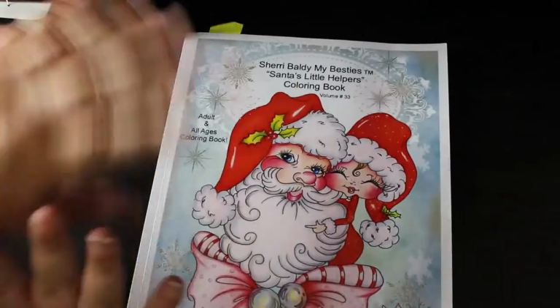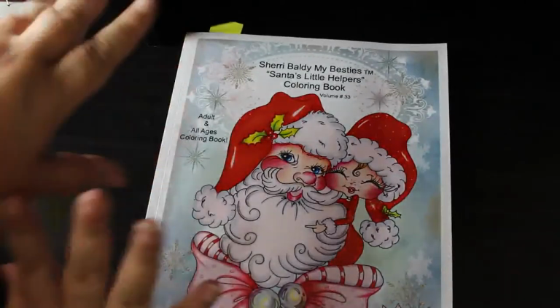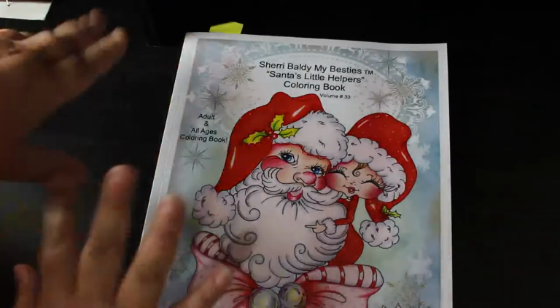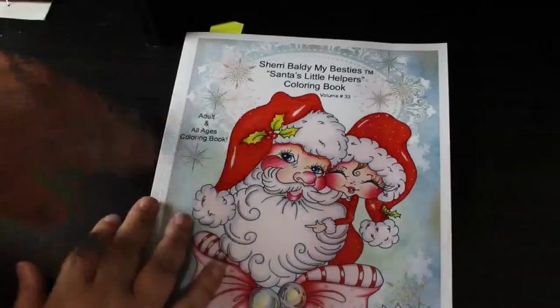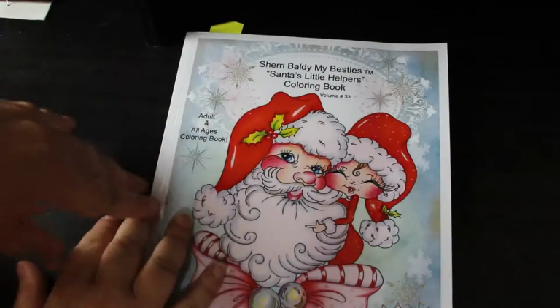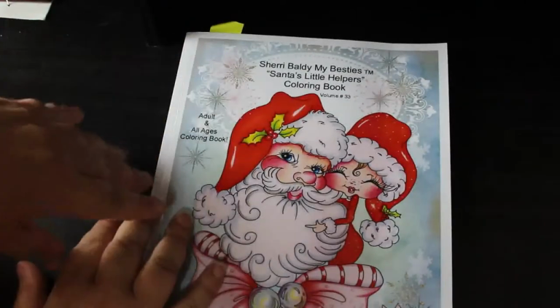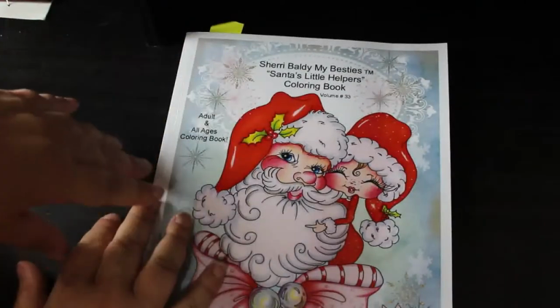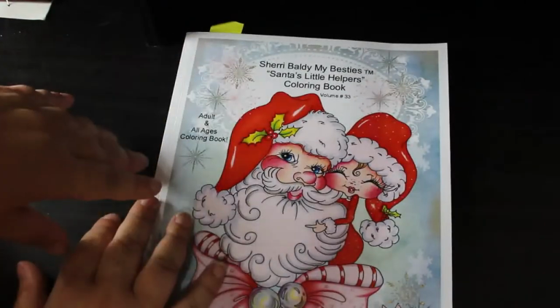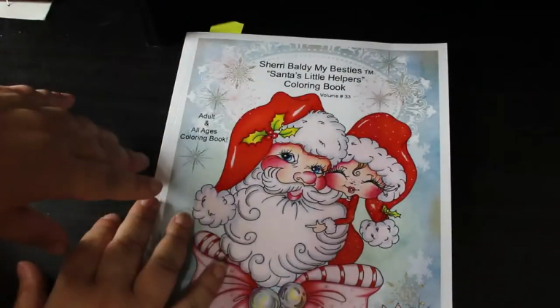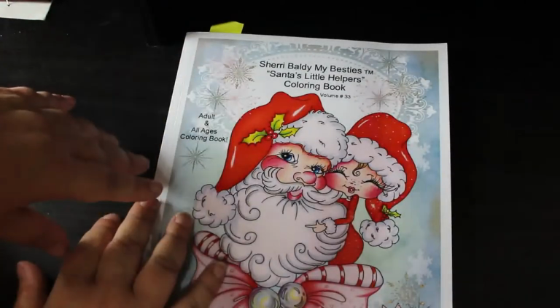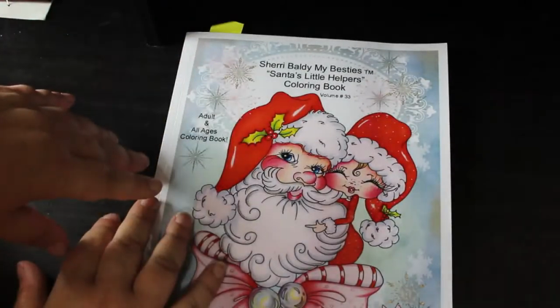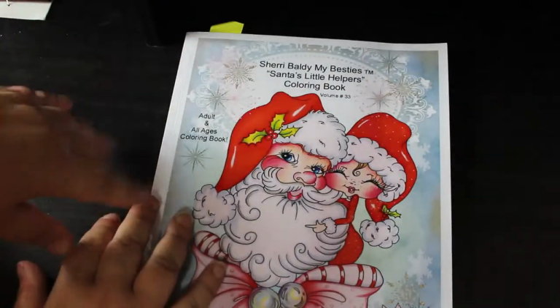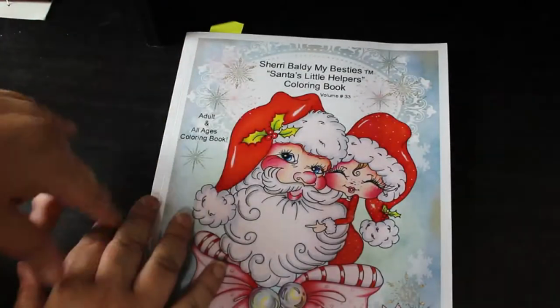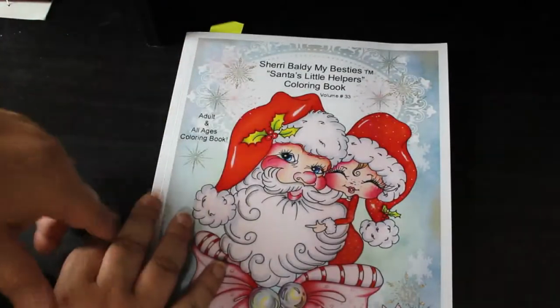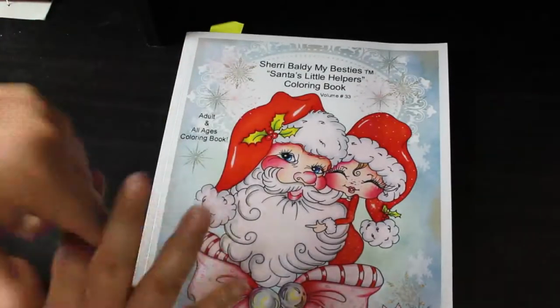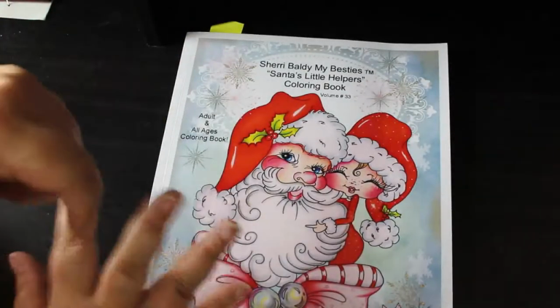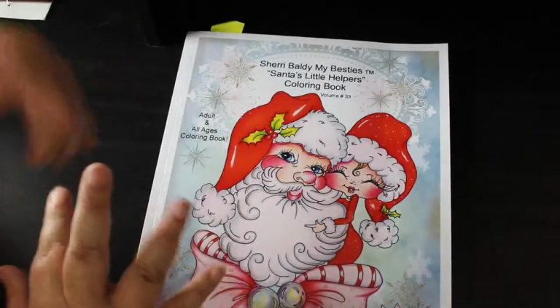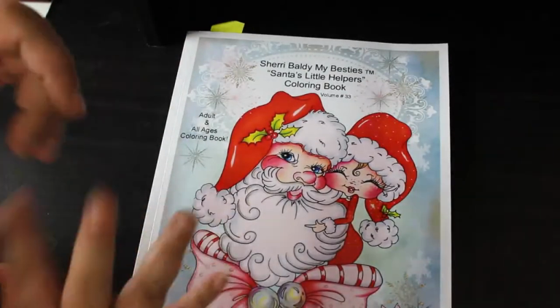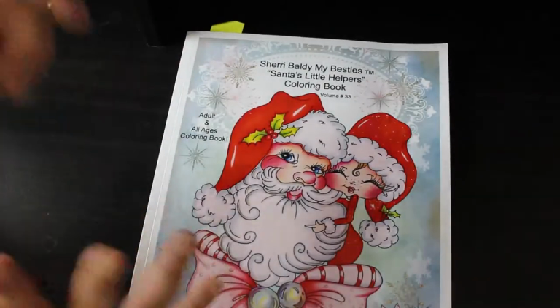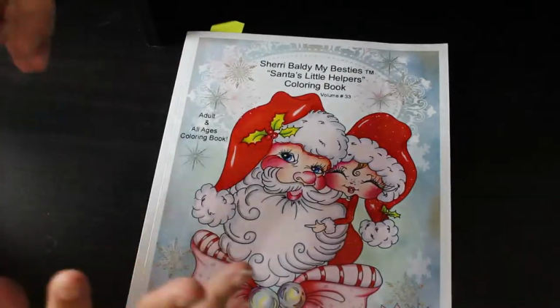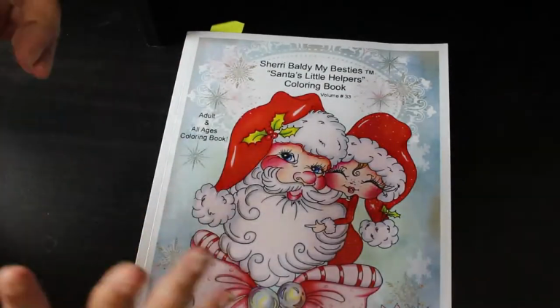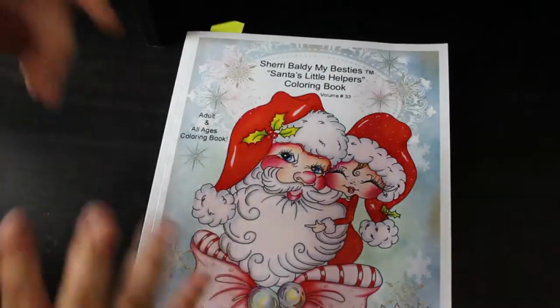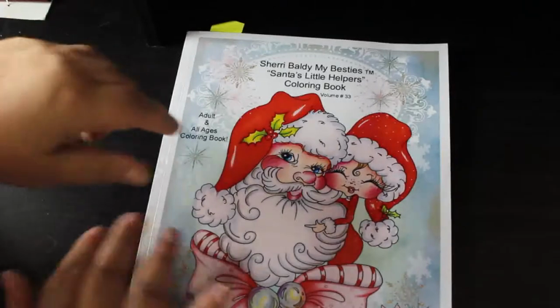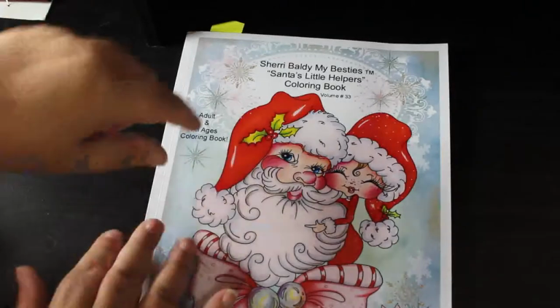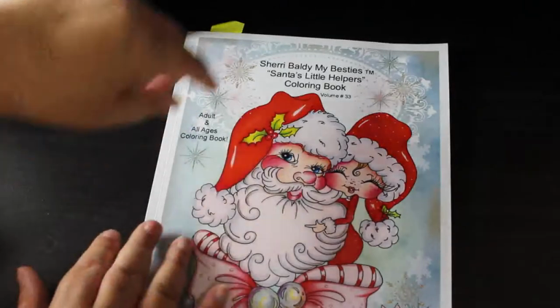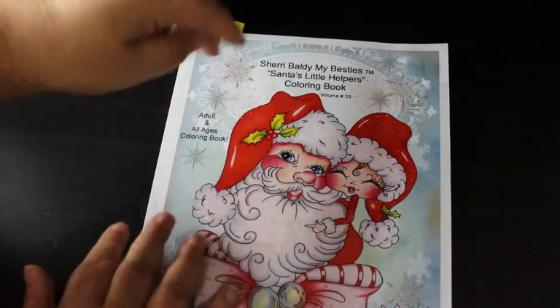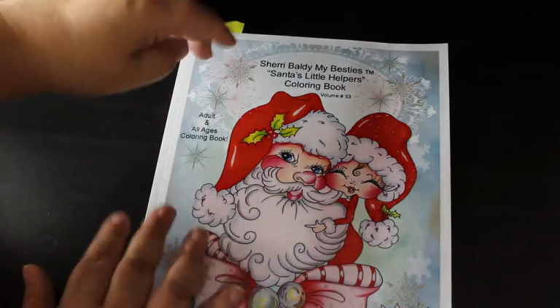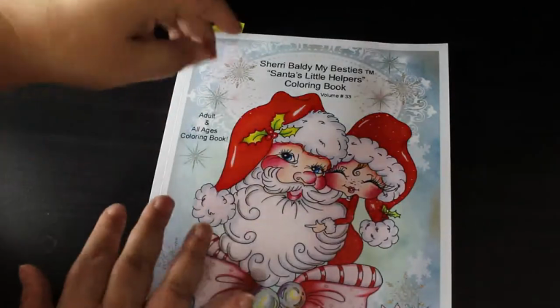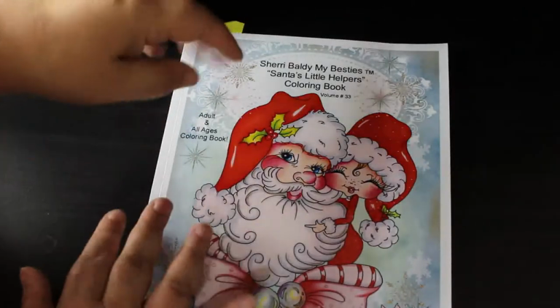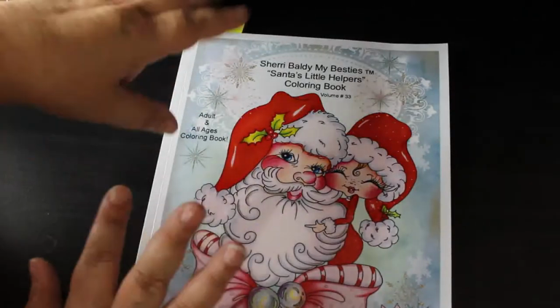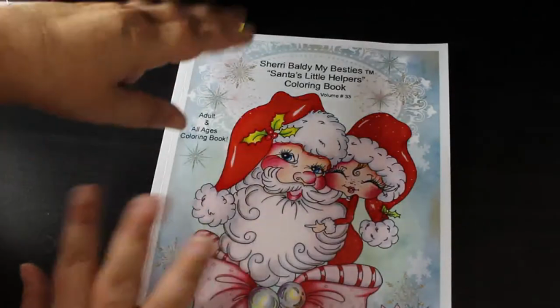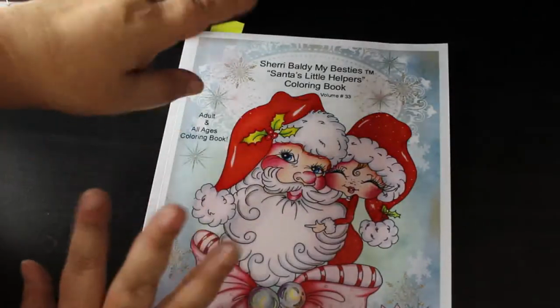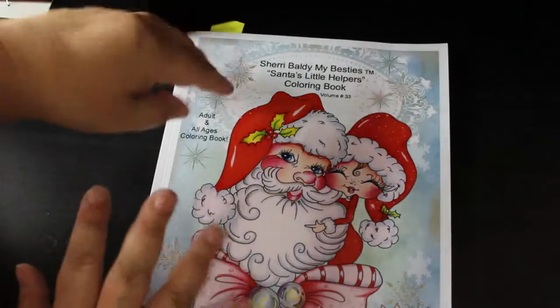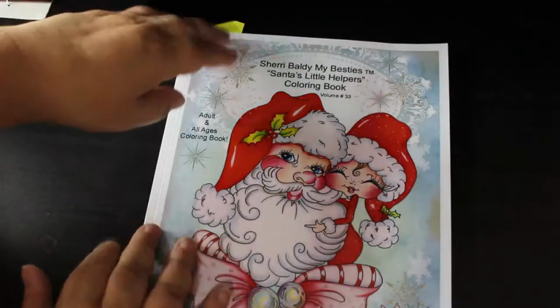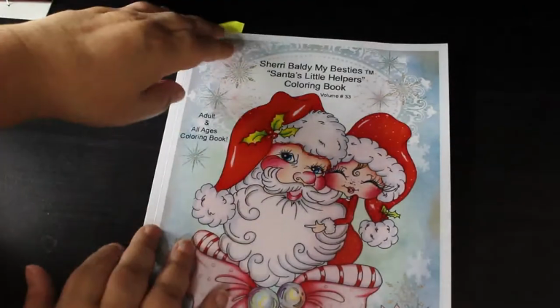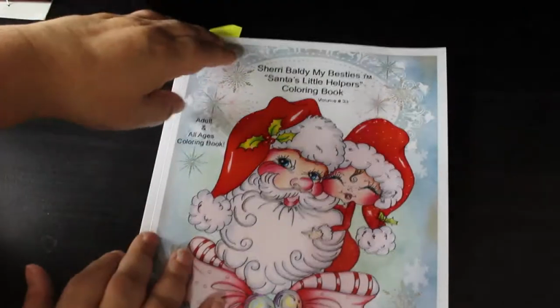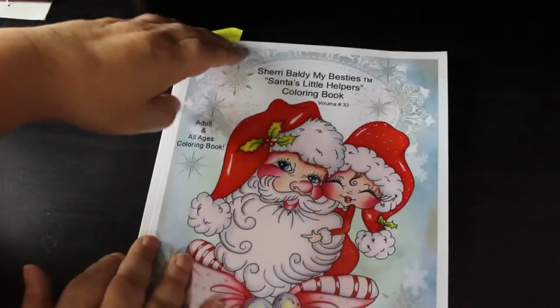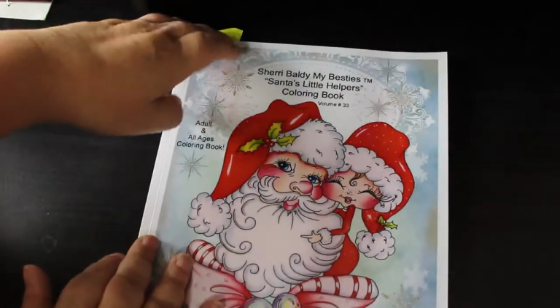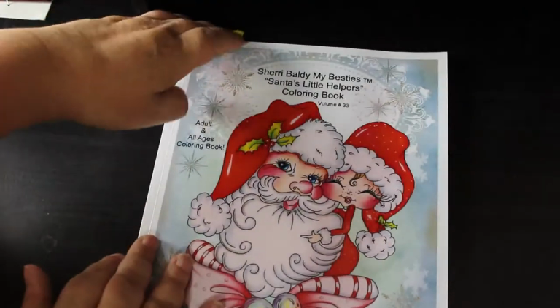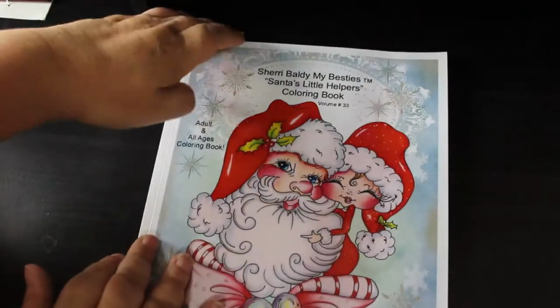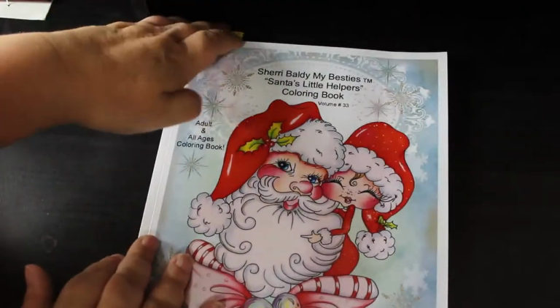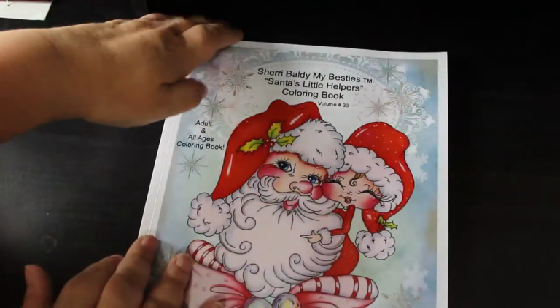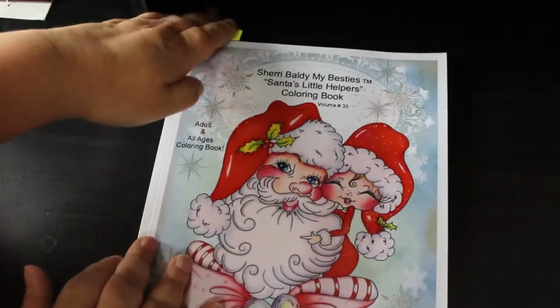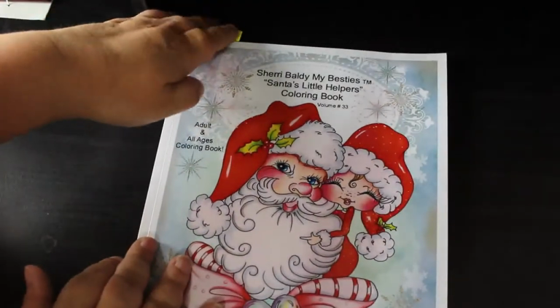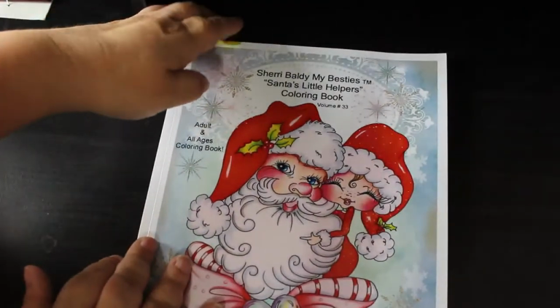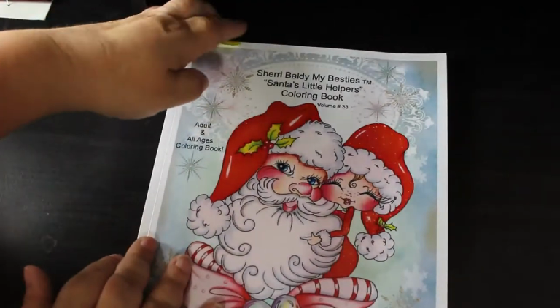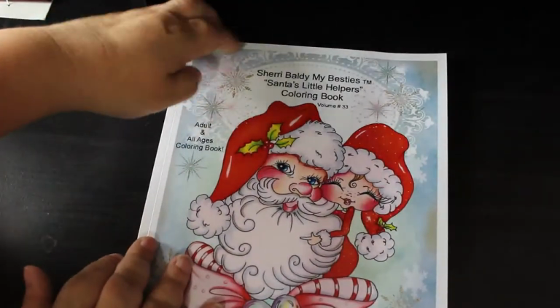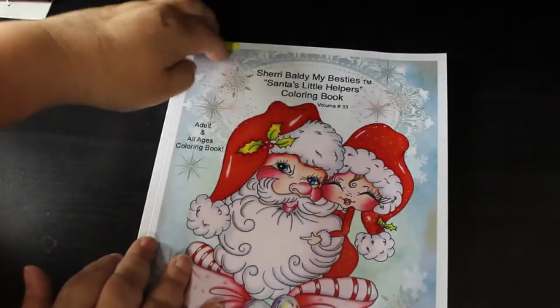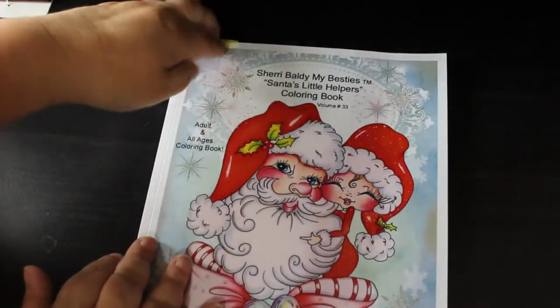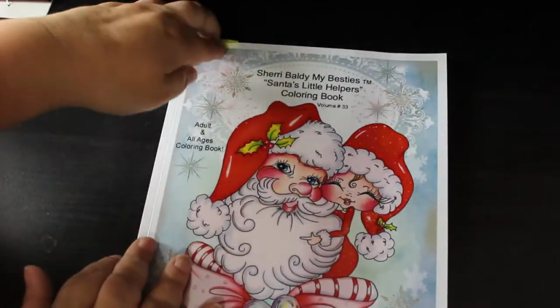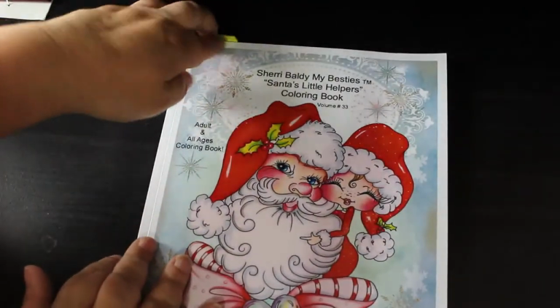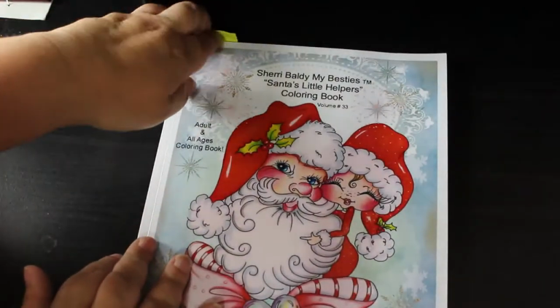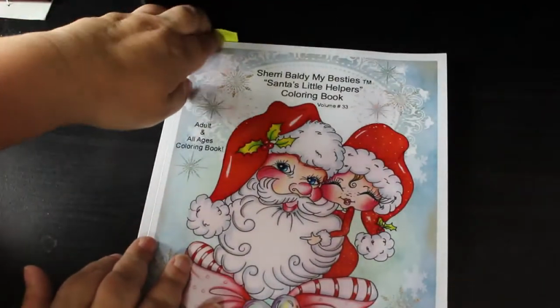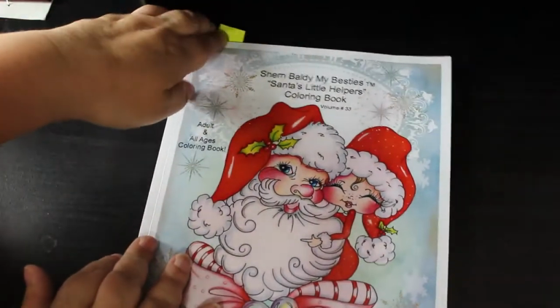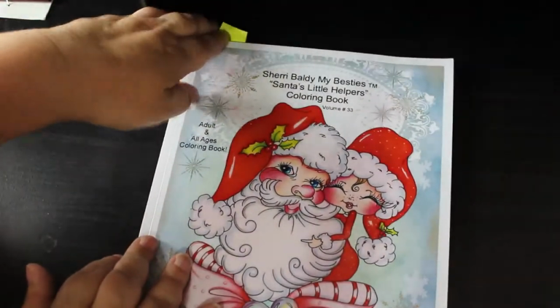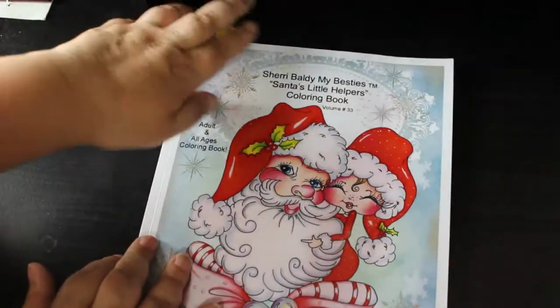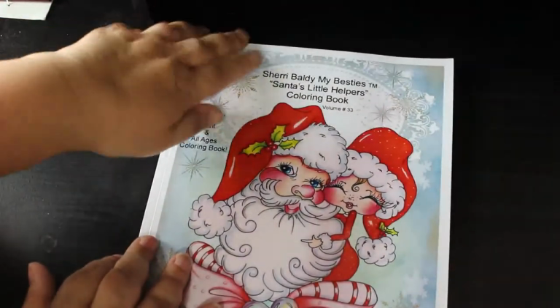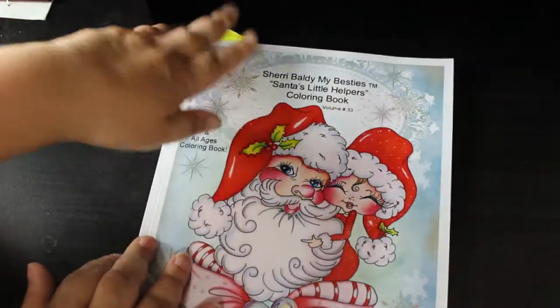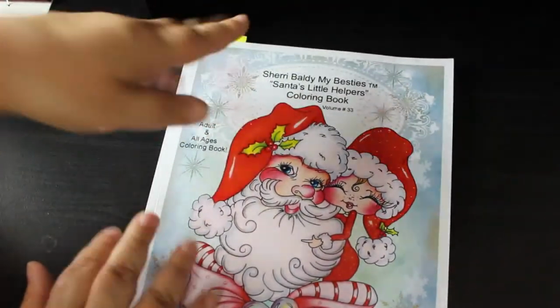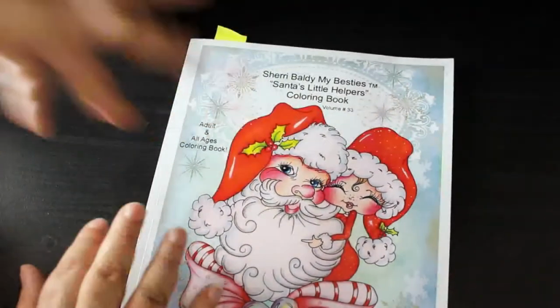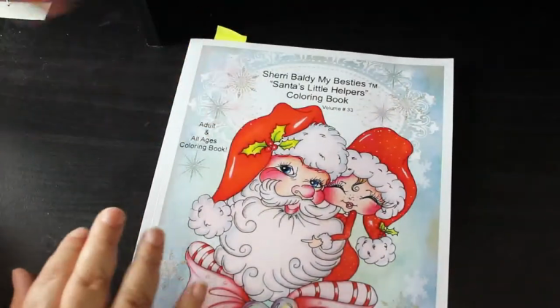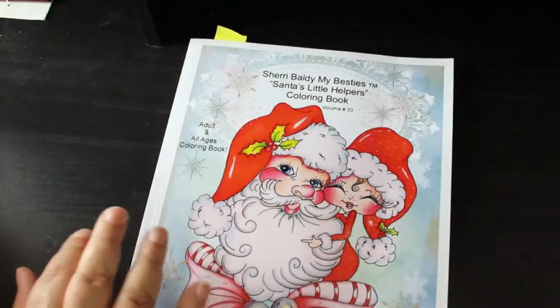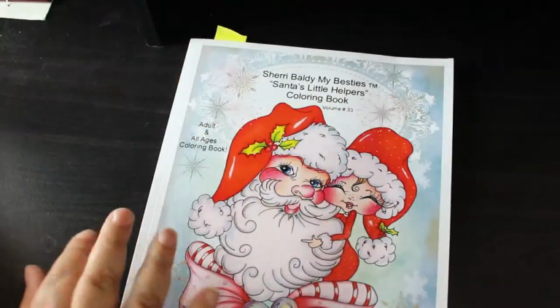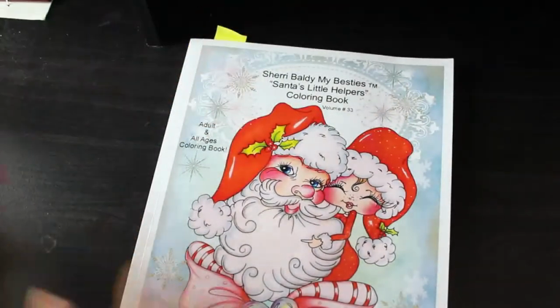These aren't in particular order, although some of them are in order. It's just because they end up getting mixed up depending on what I'm doing if I do another one in the book.